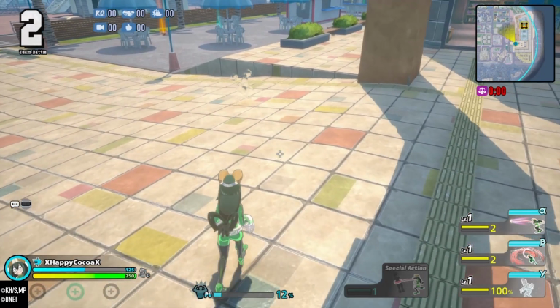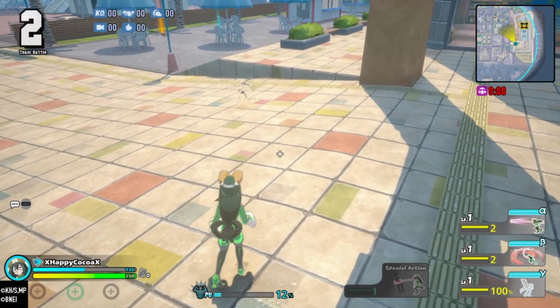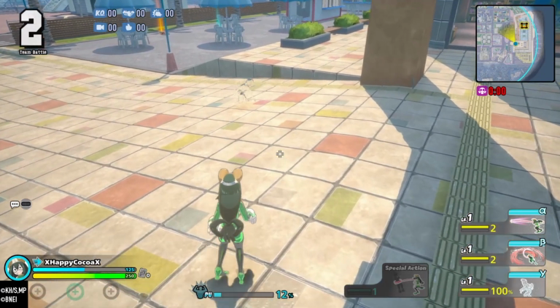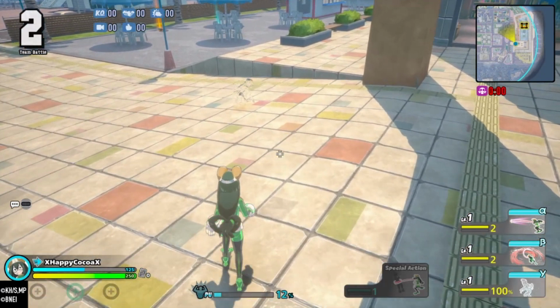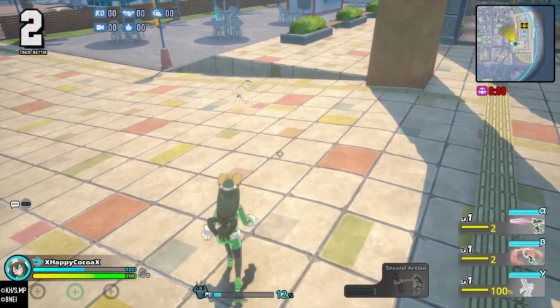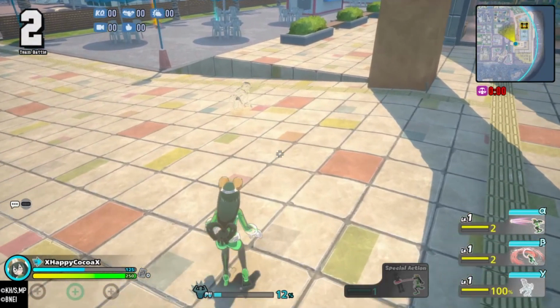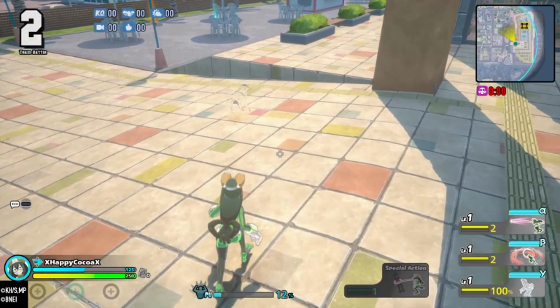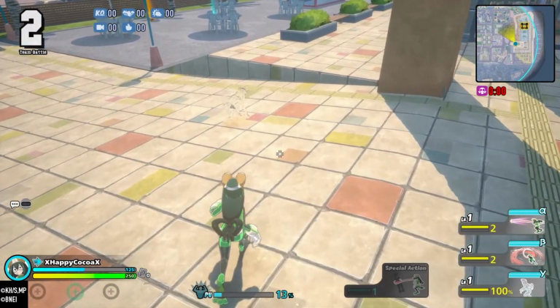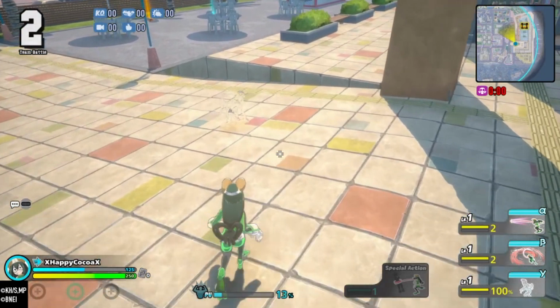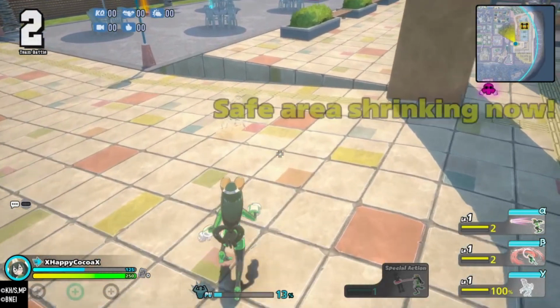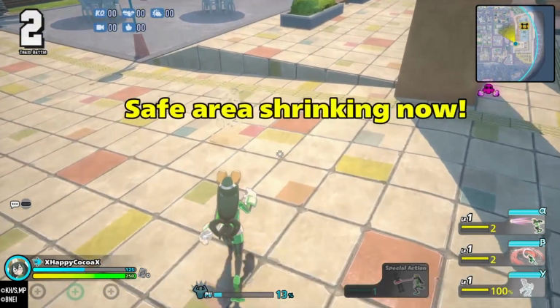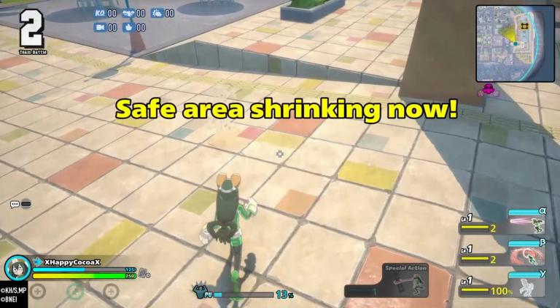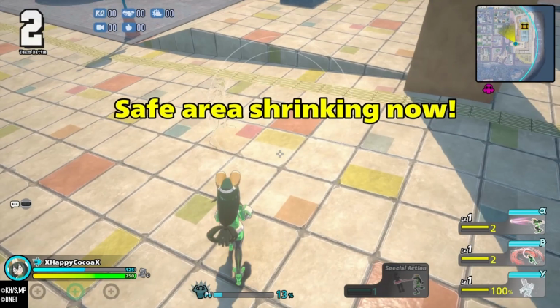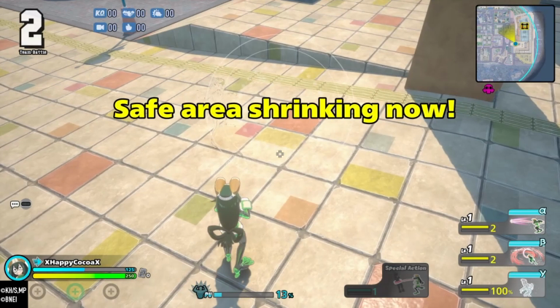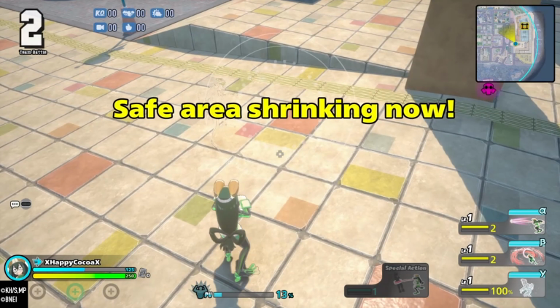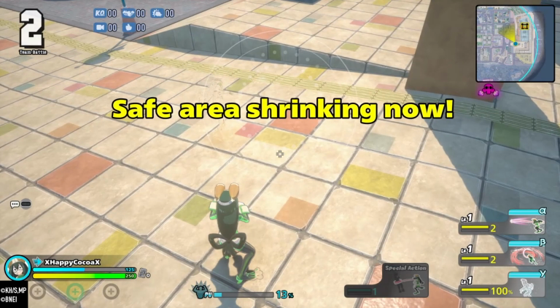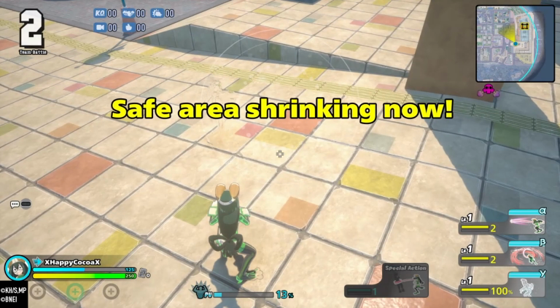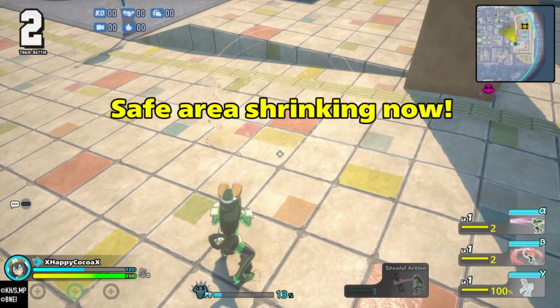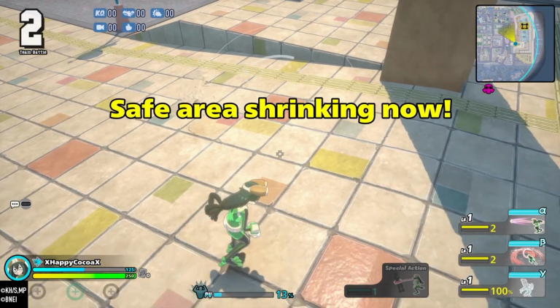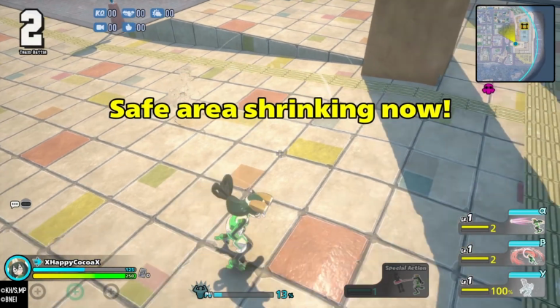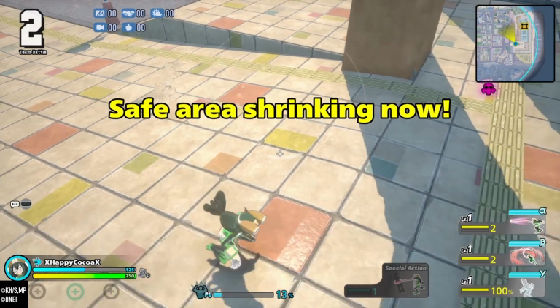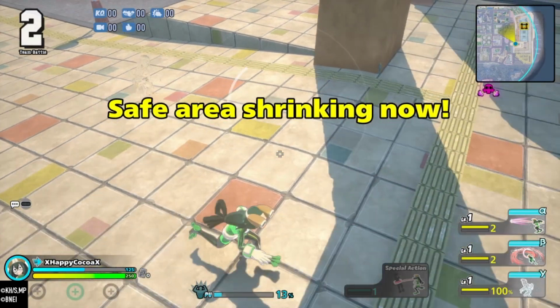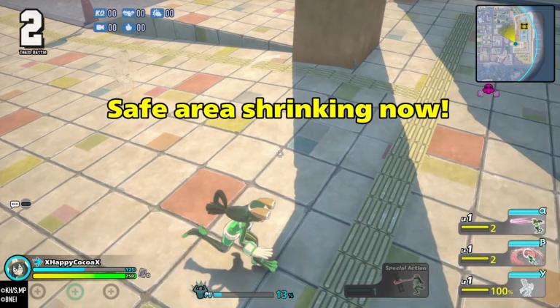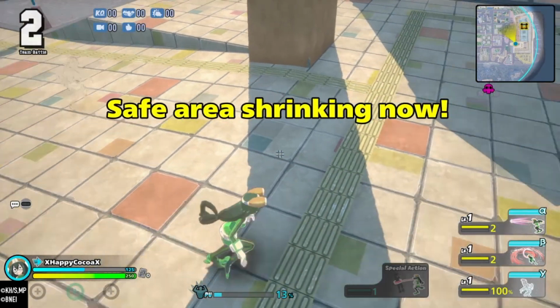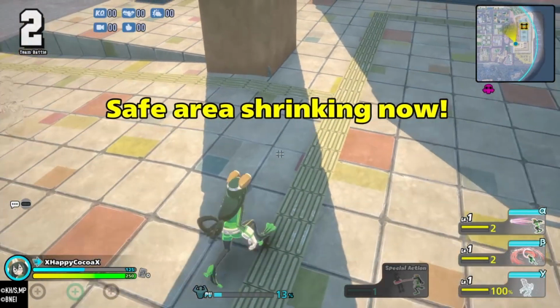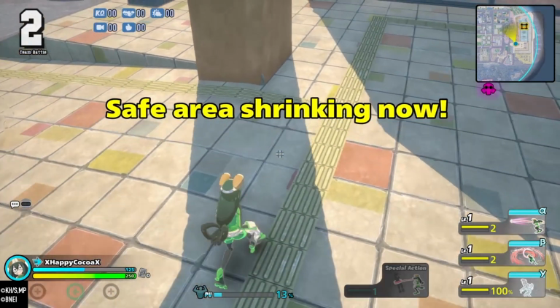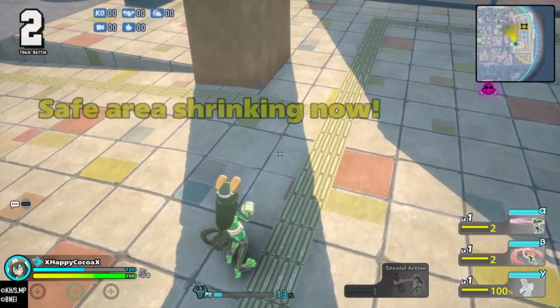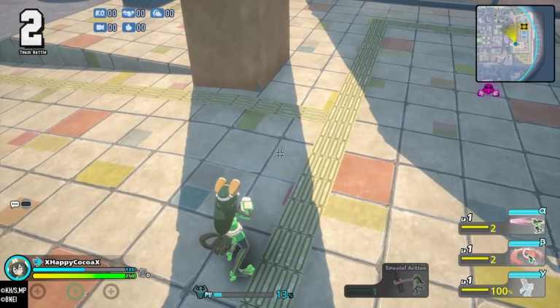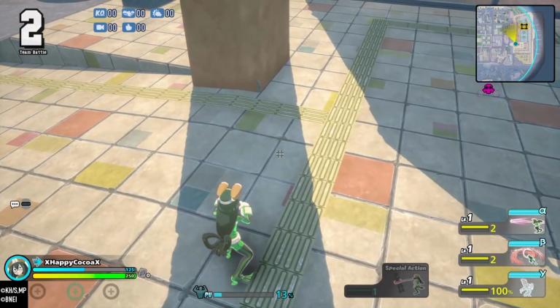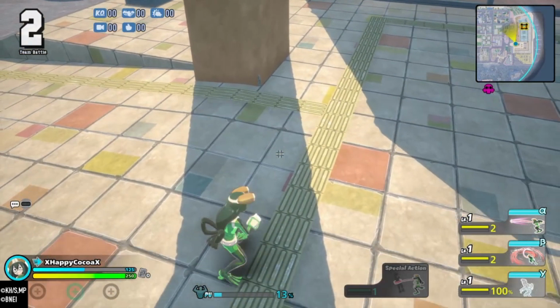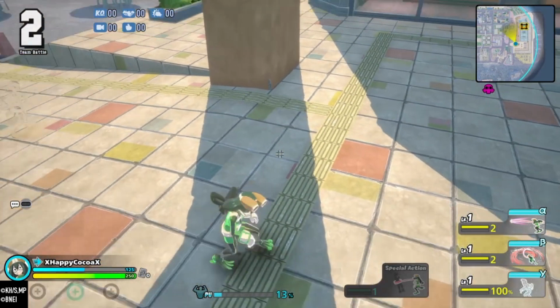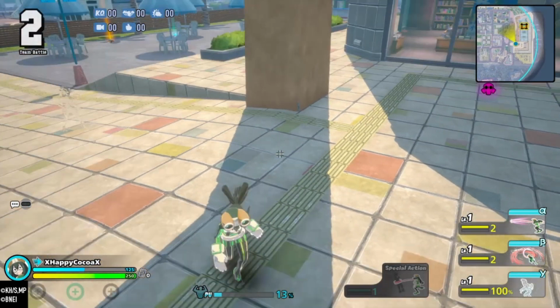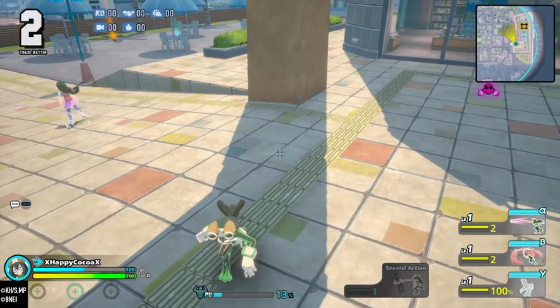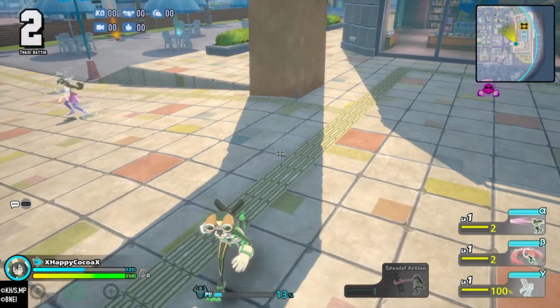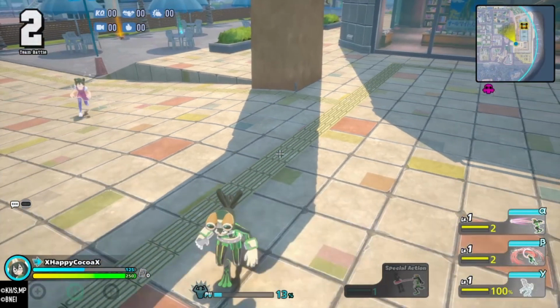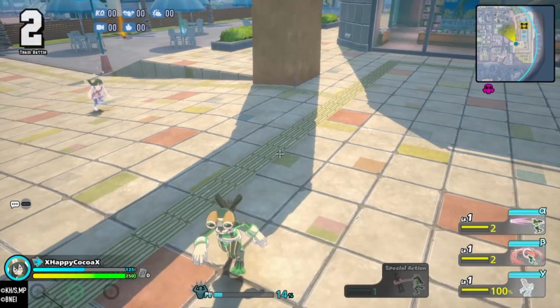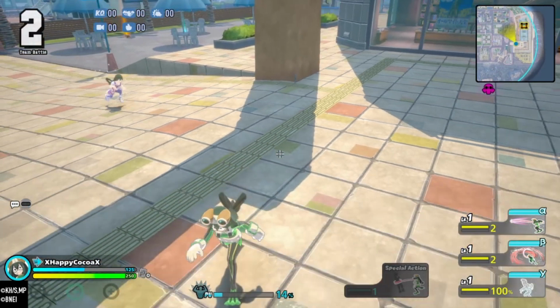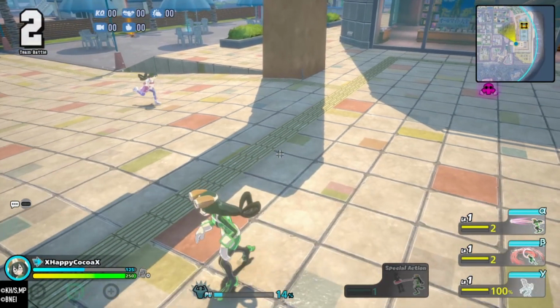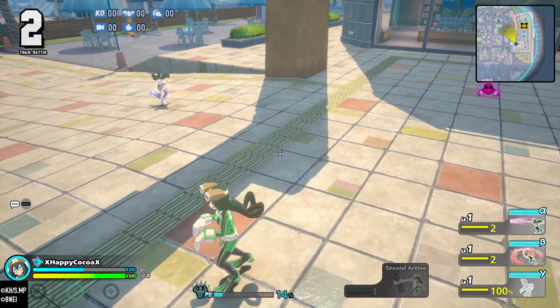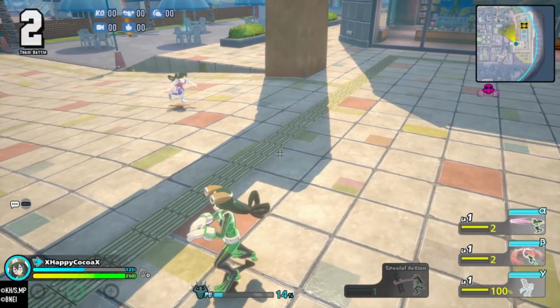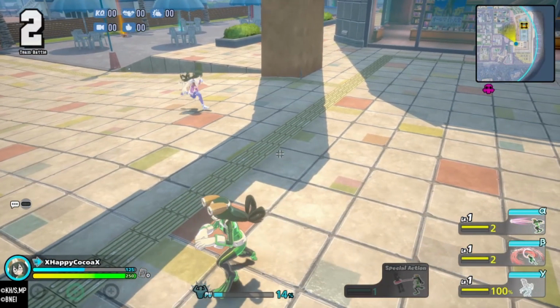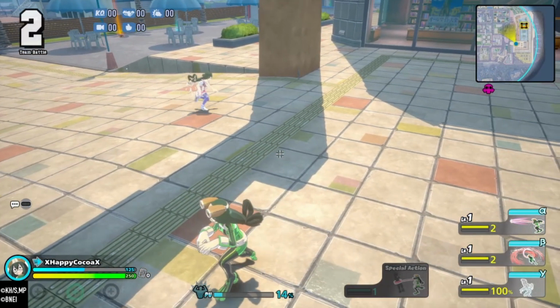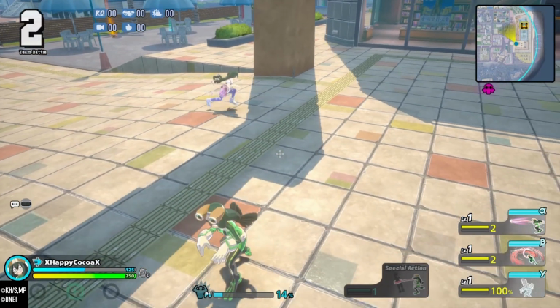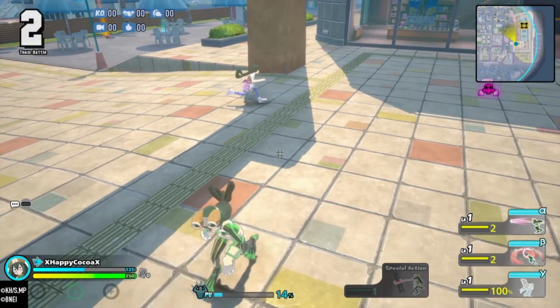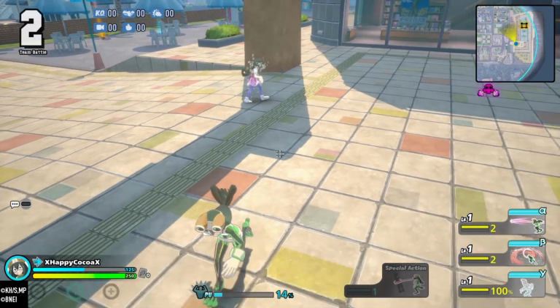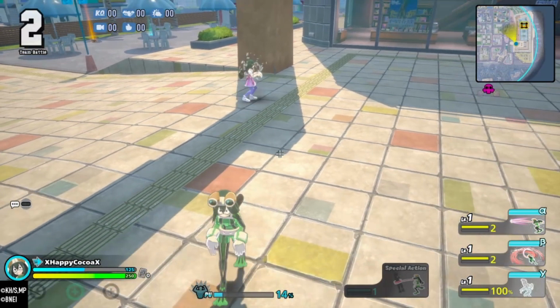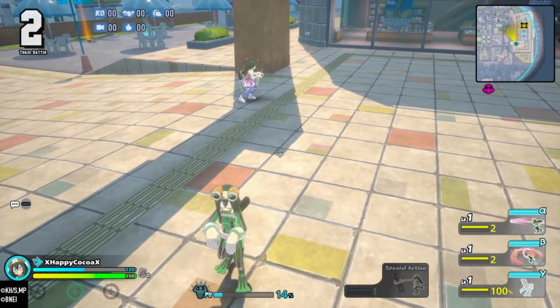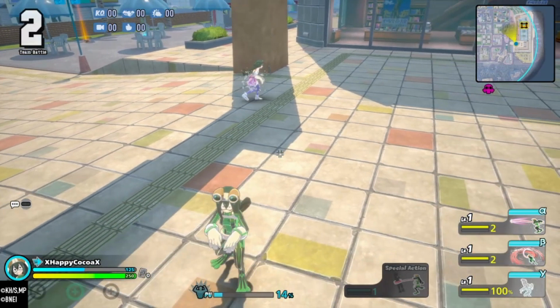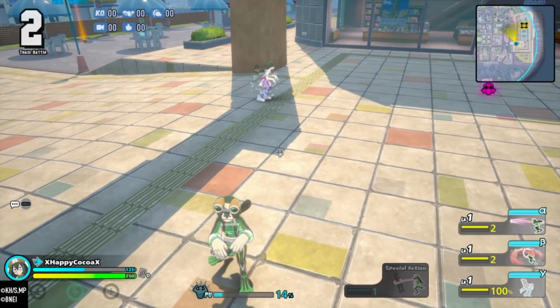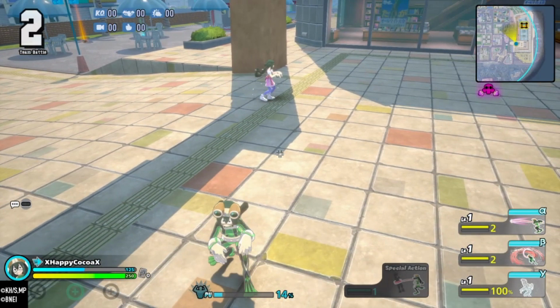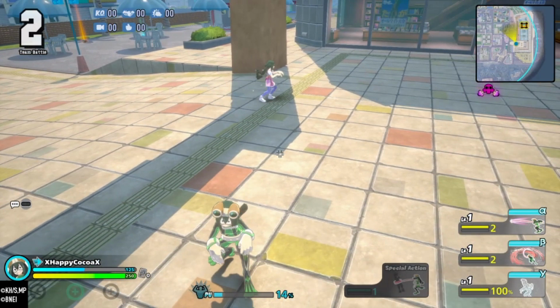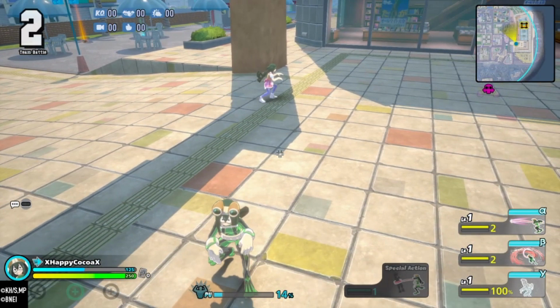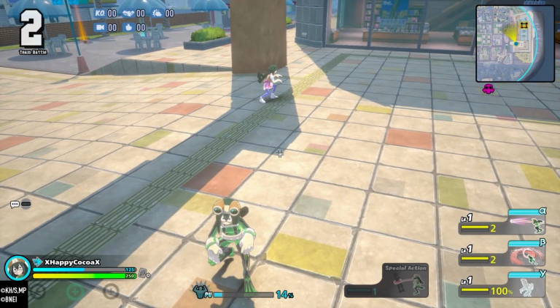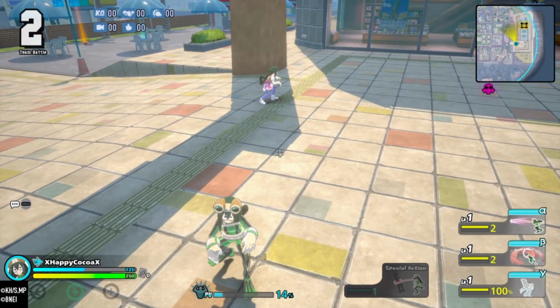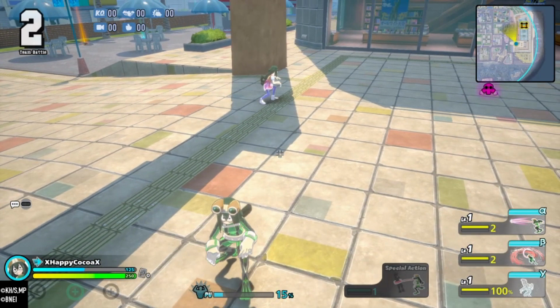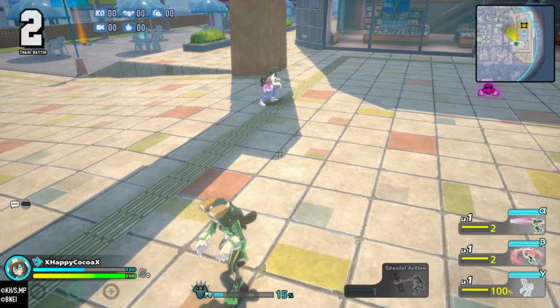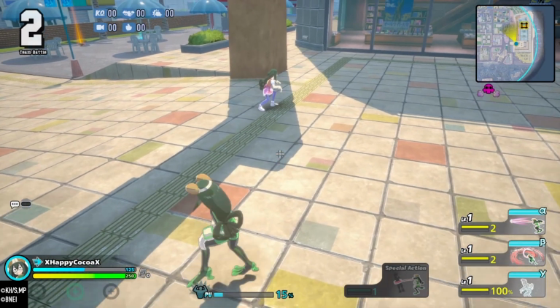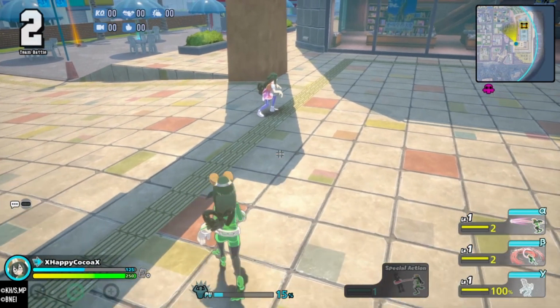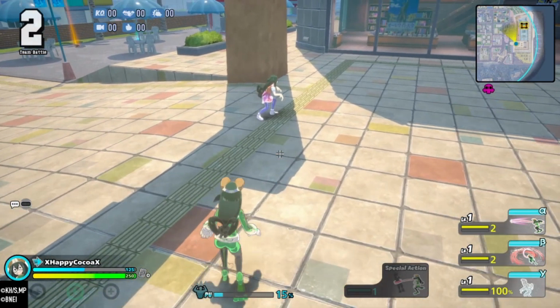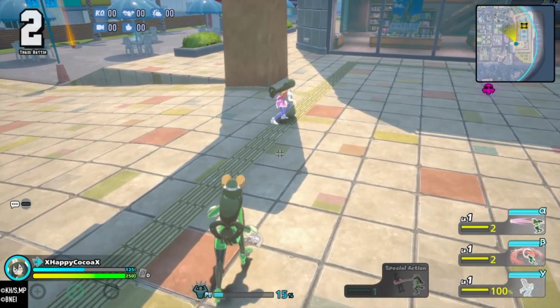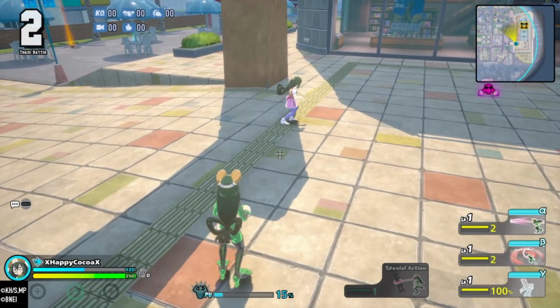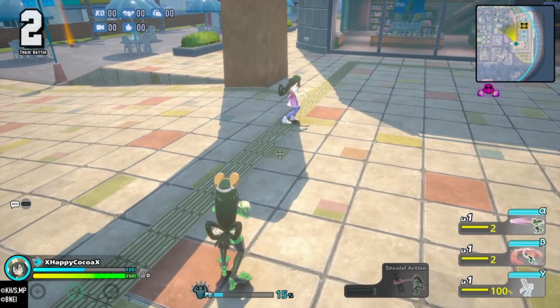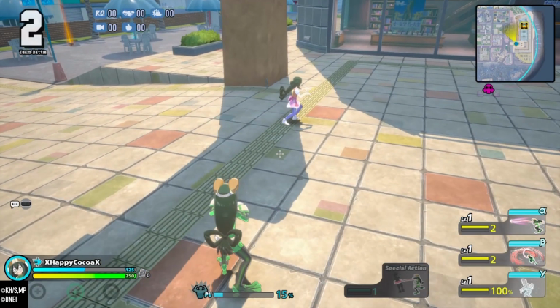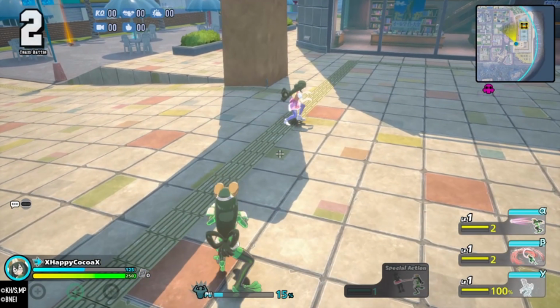Froppy's Gamma cloaks herself using the colors in her environment to turn invisible. Recovering items can still be seen and all noises can be heard.